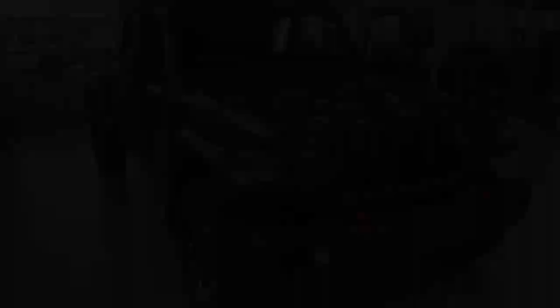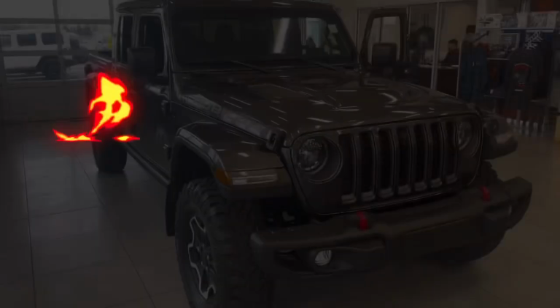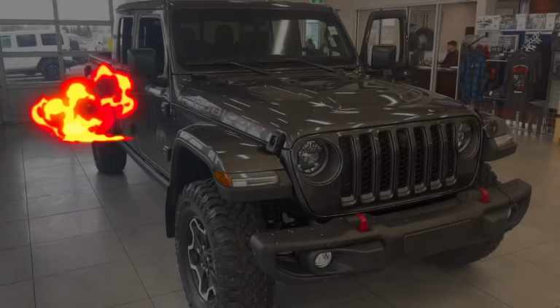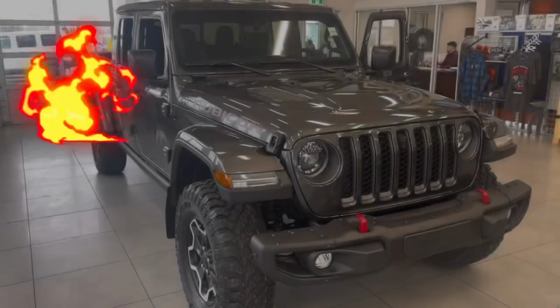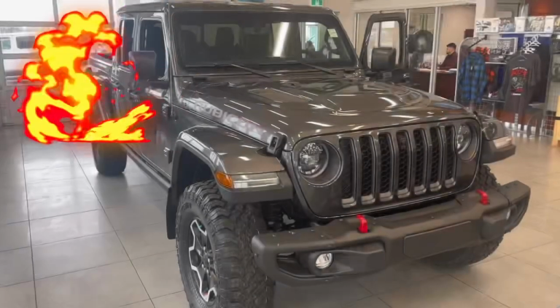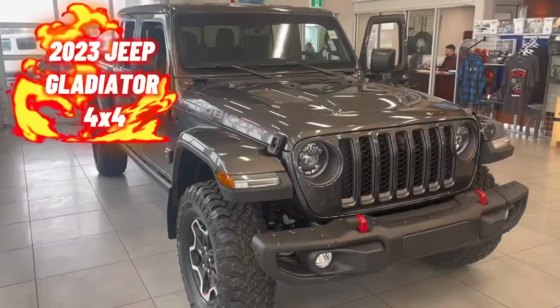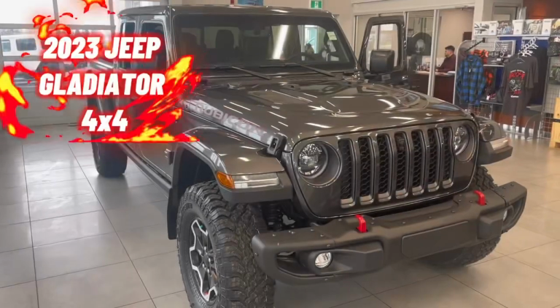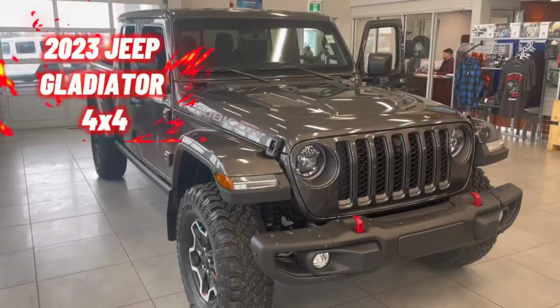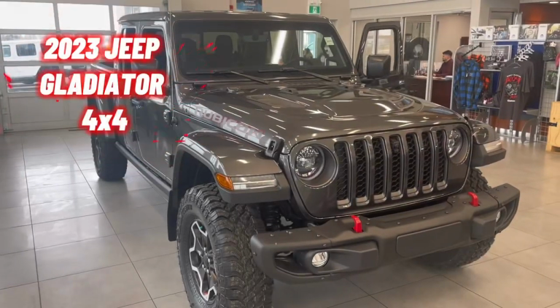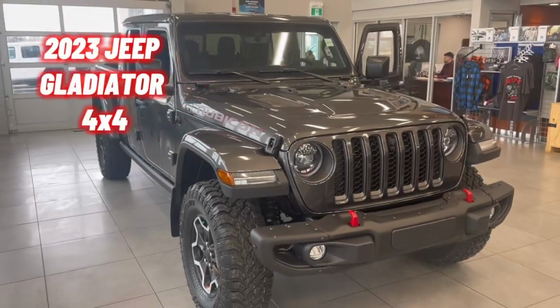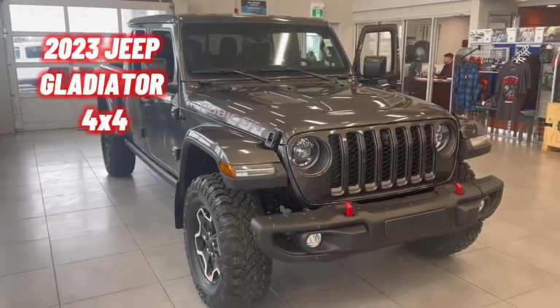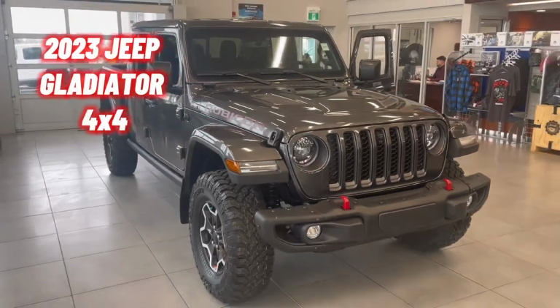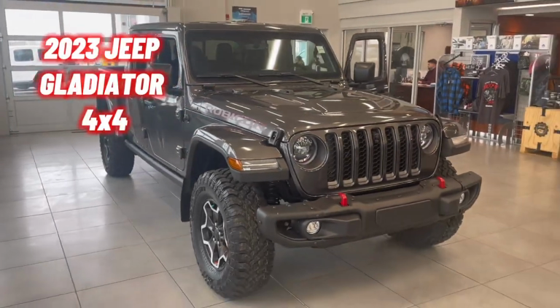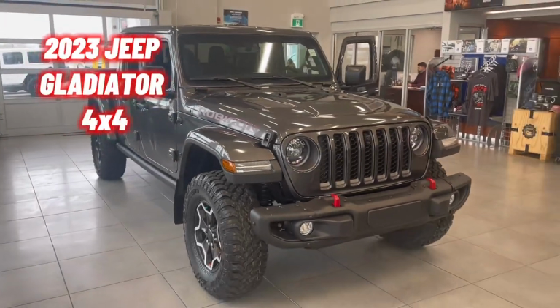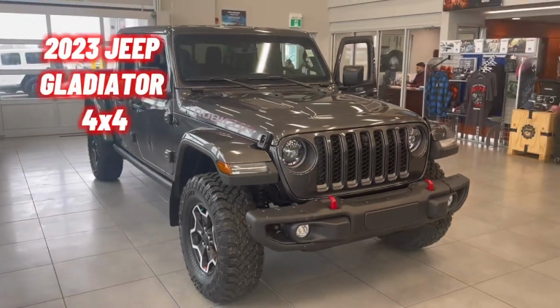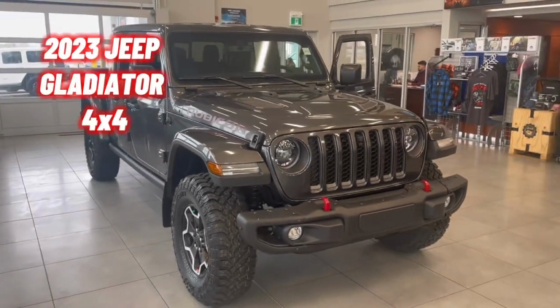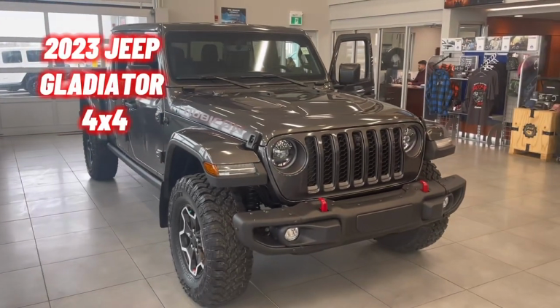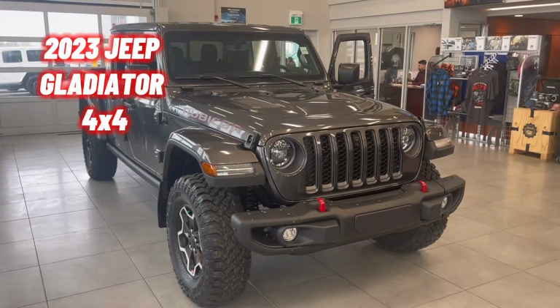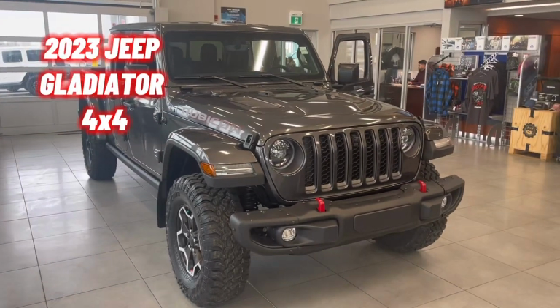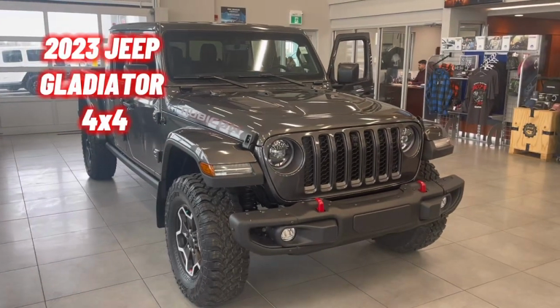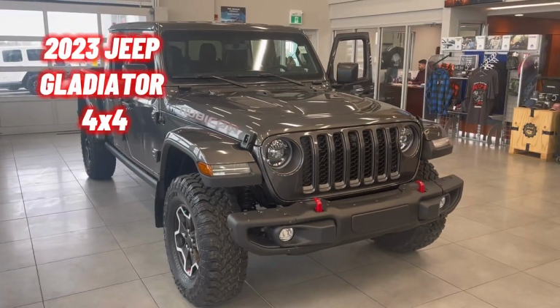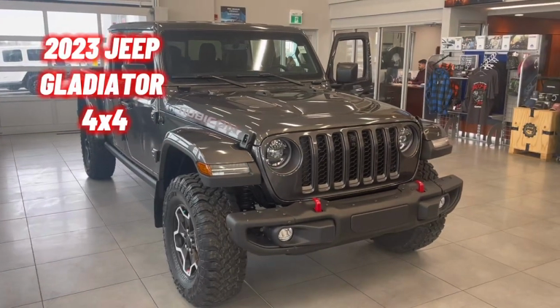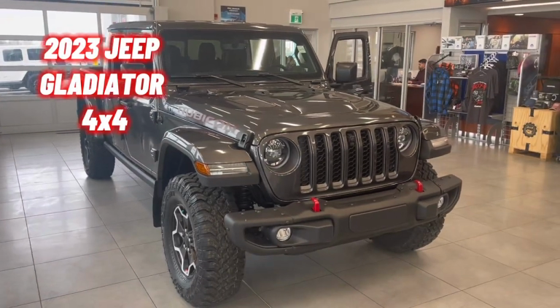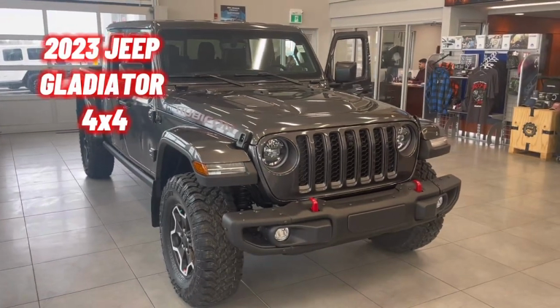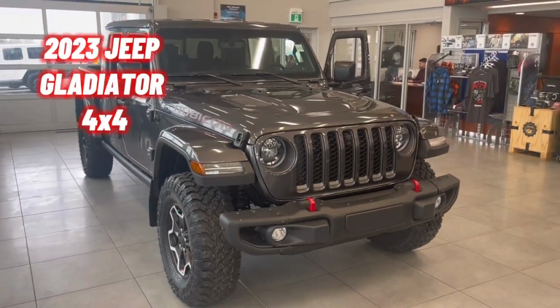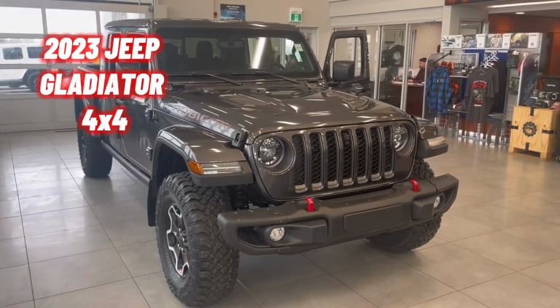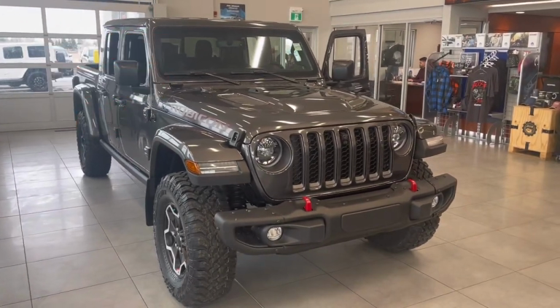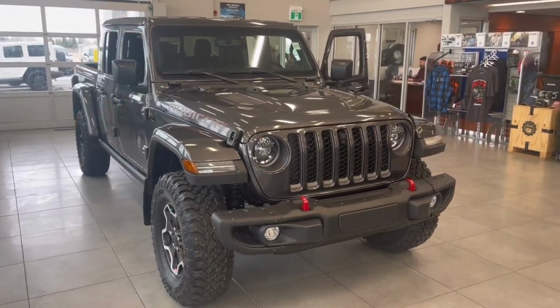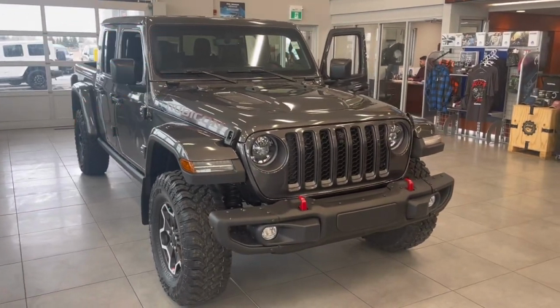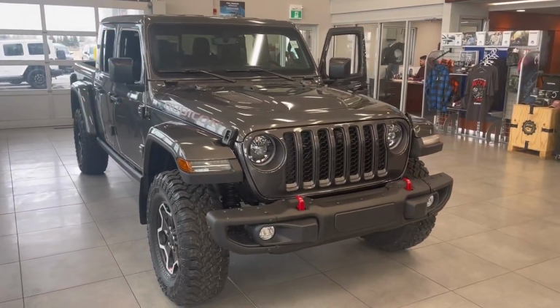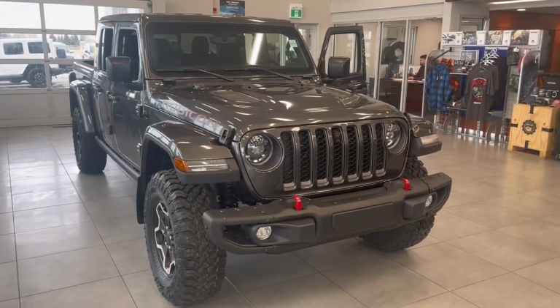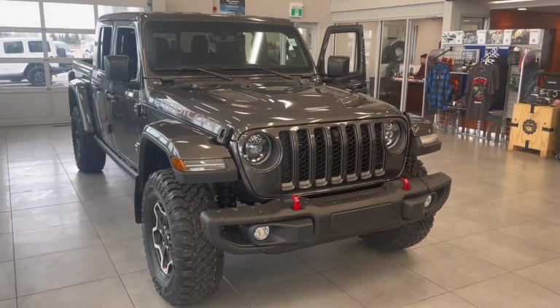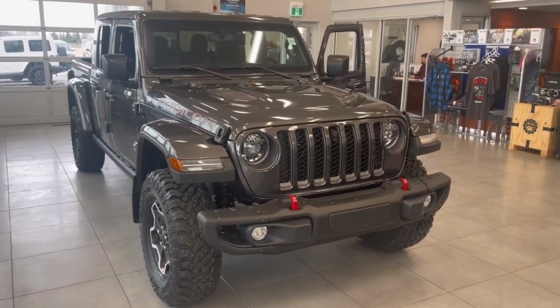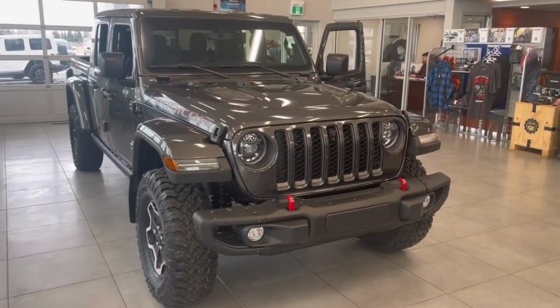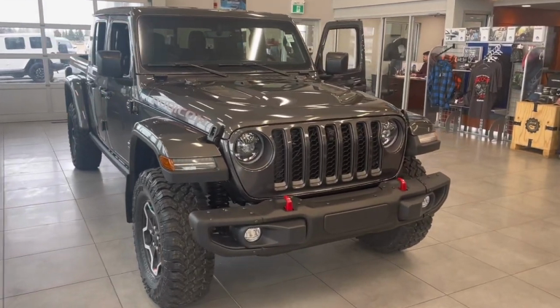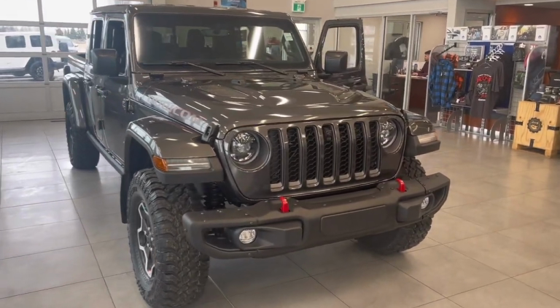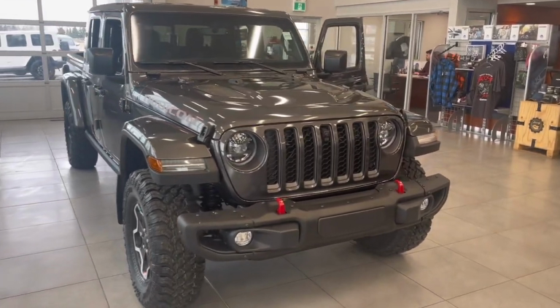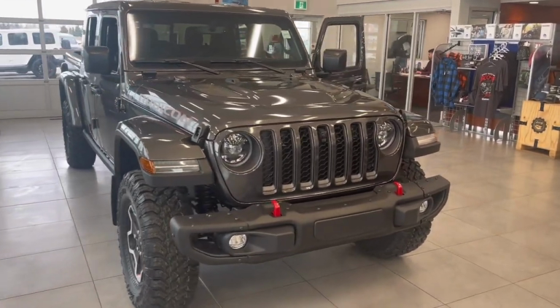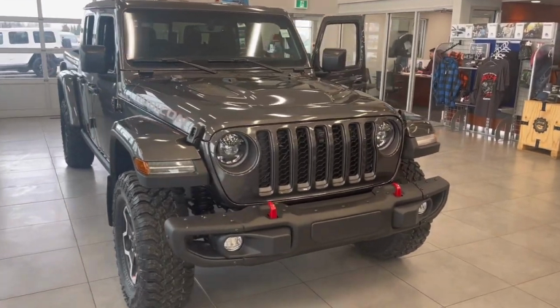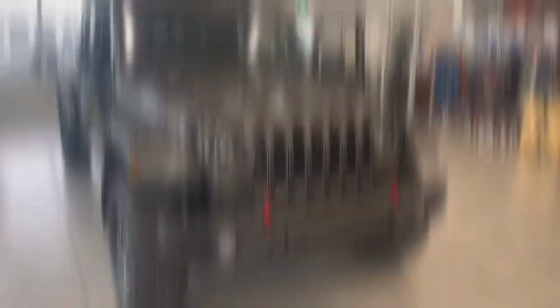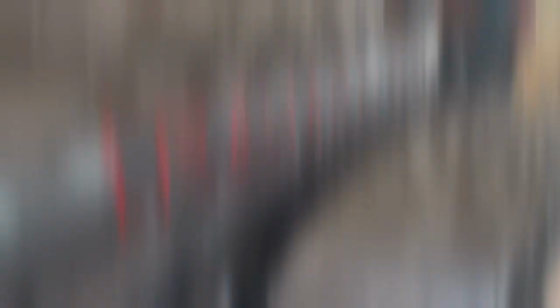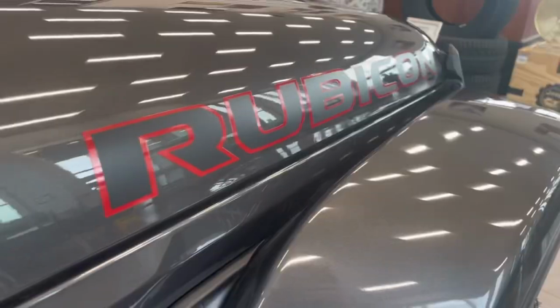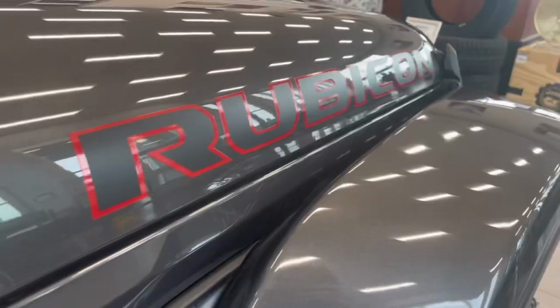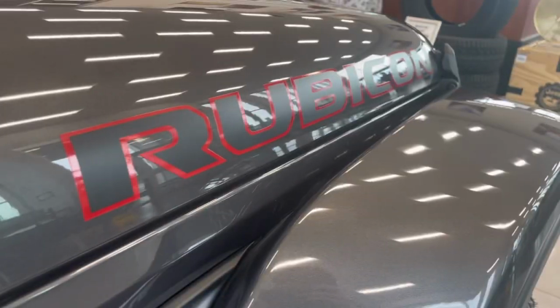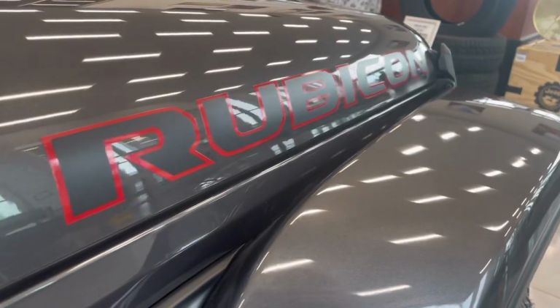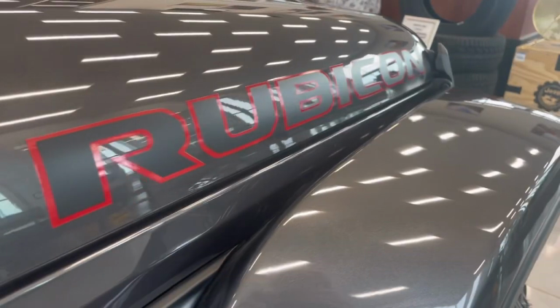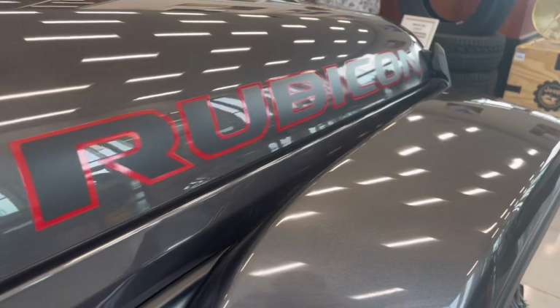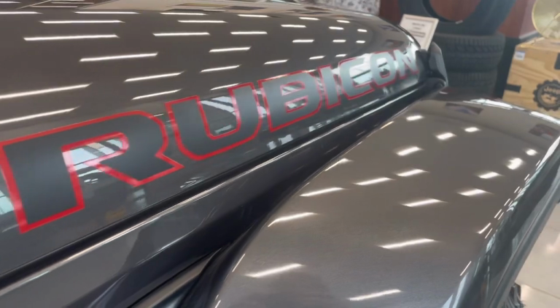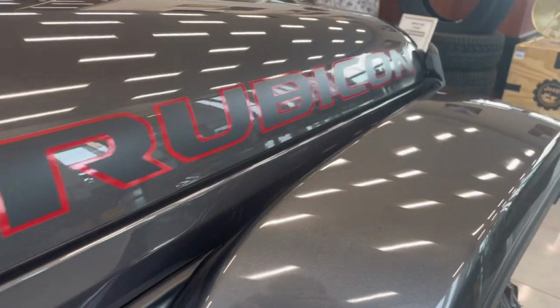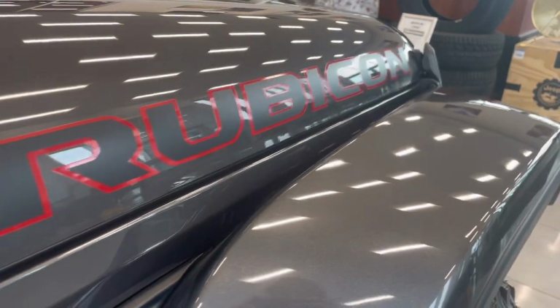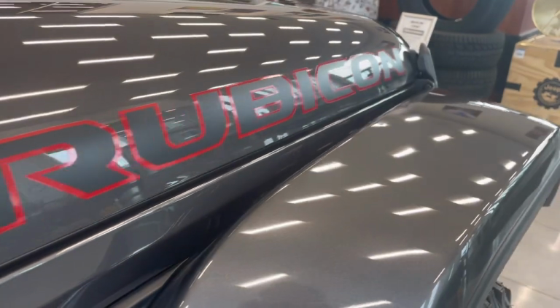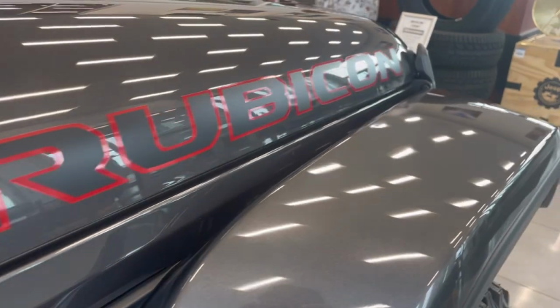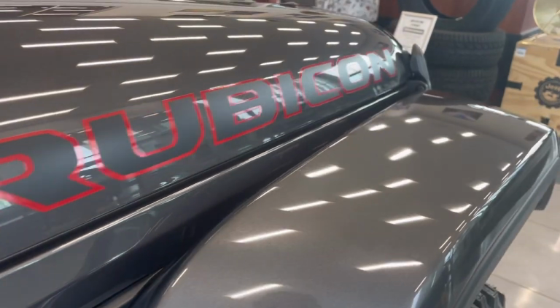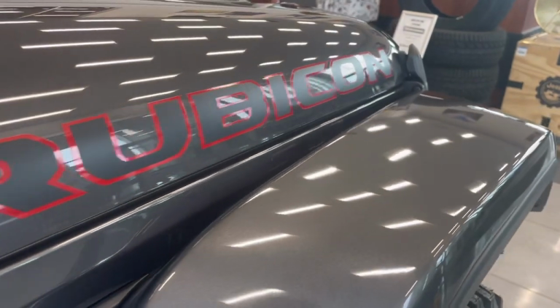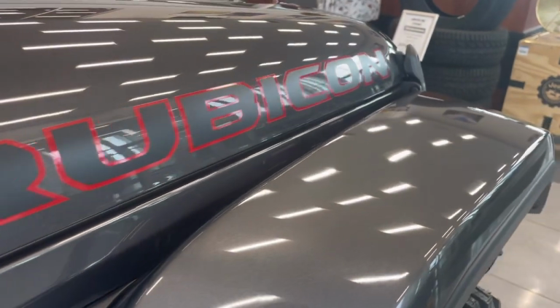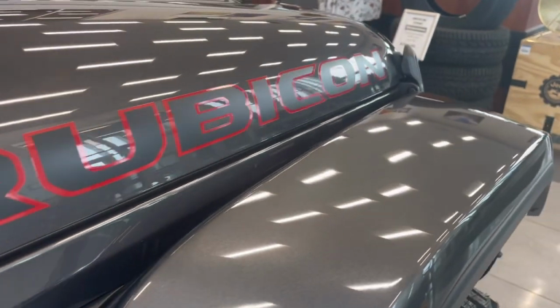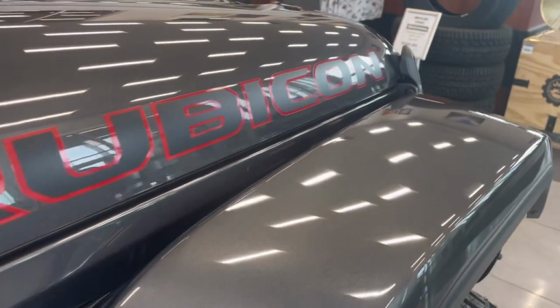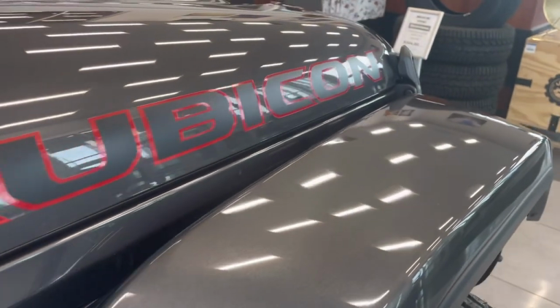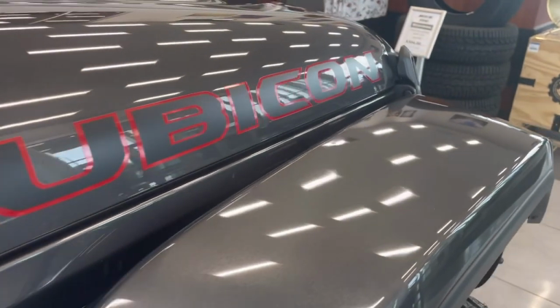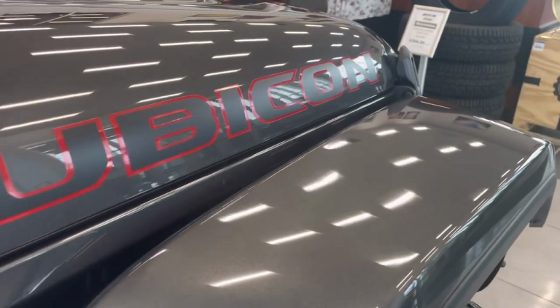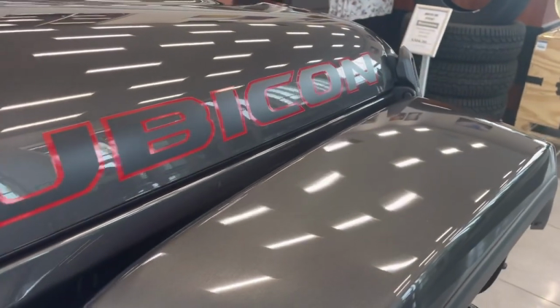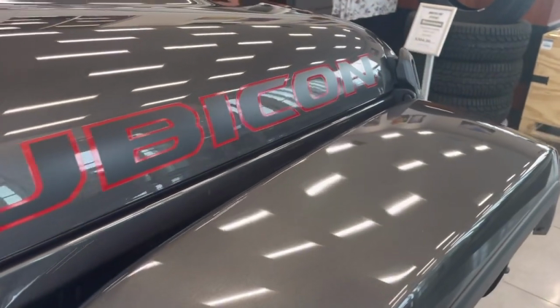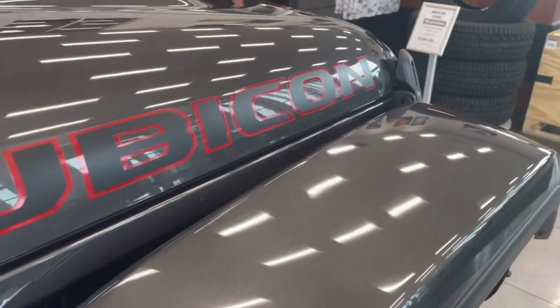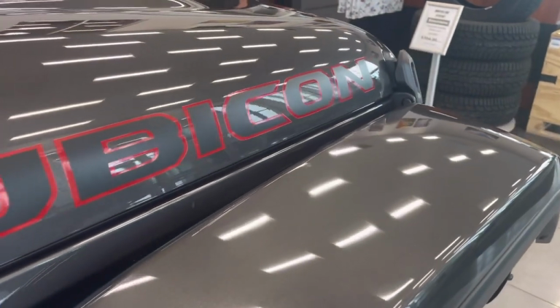All right, what's going on guys? This is Greg from Strathmore Dodge and today we're looking at the Jeep Gladiator Rubicon 4x4 in granite crystal metallic.